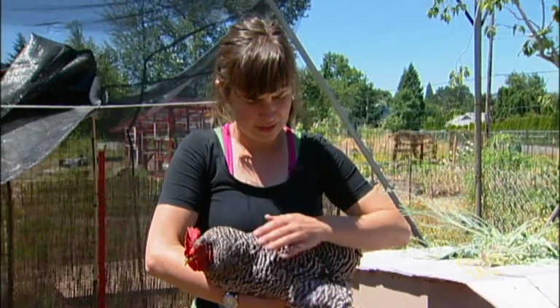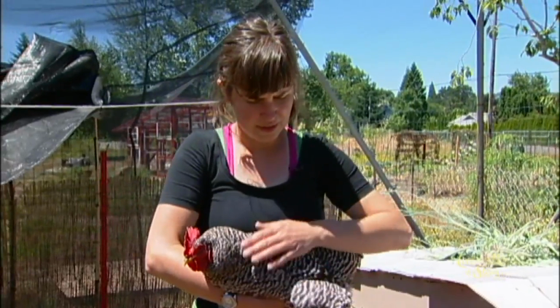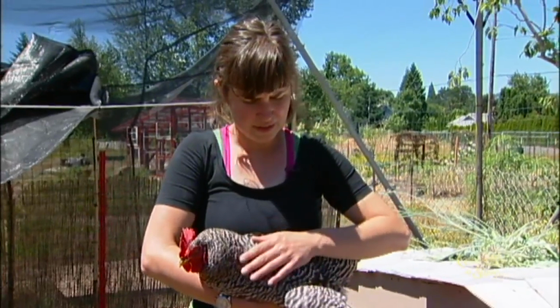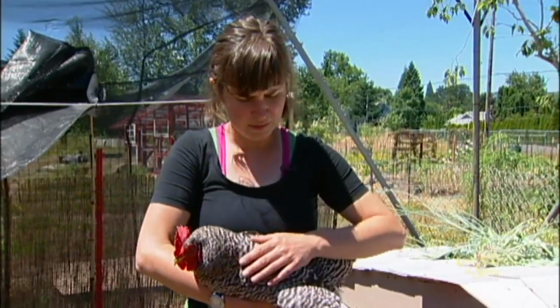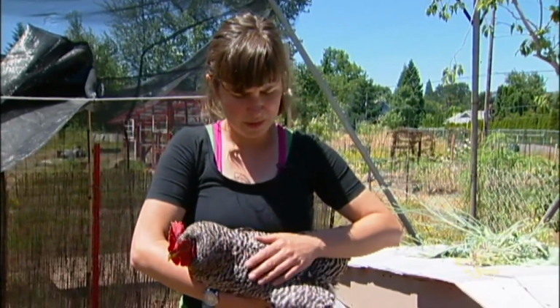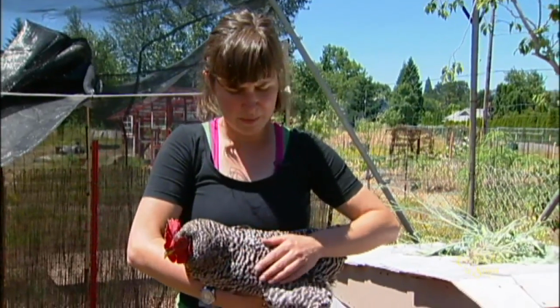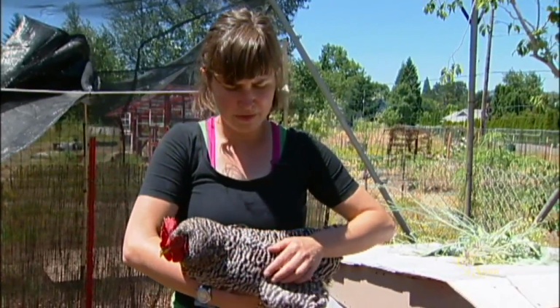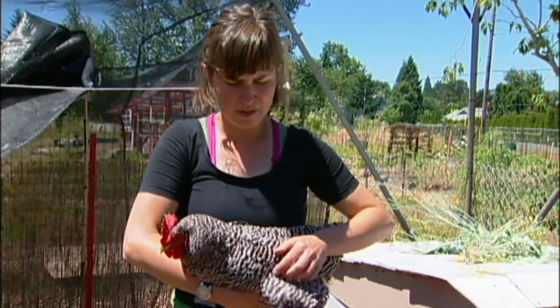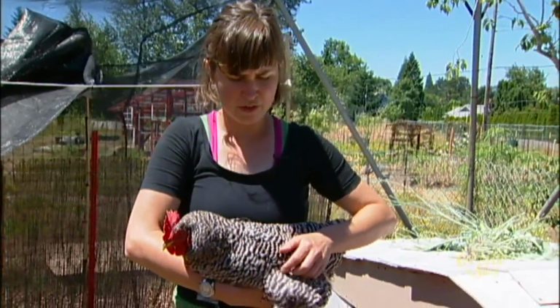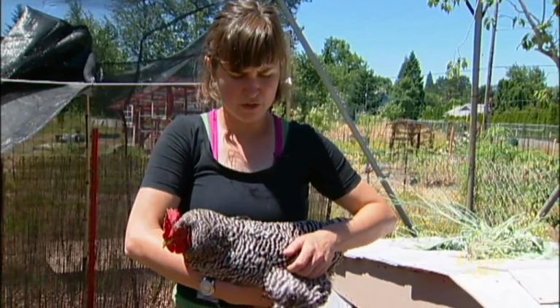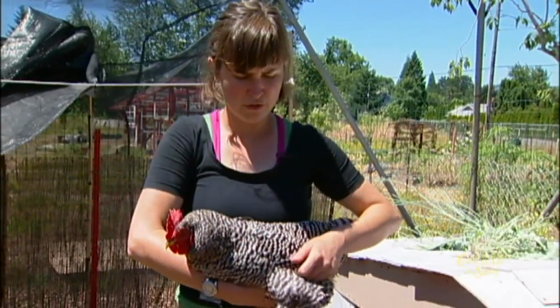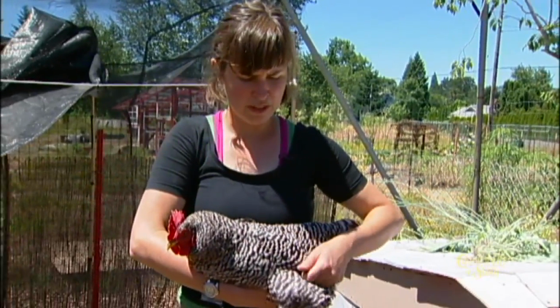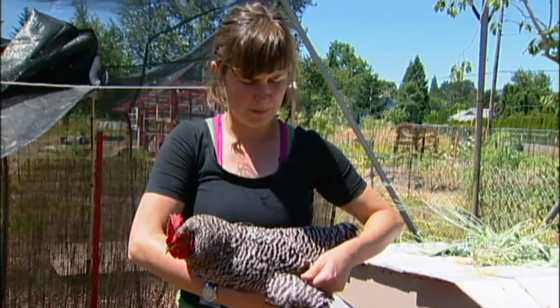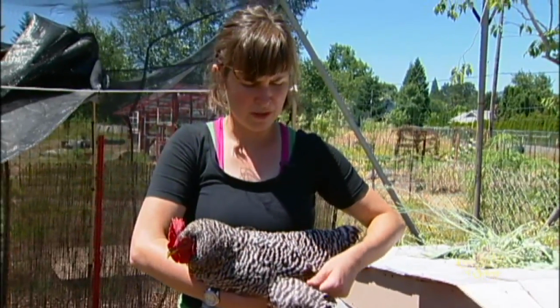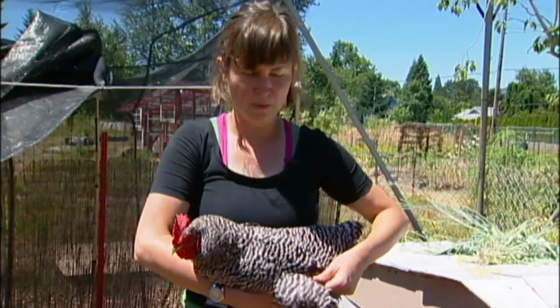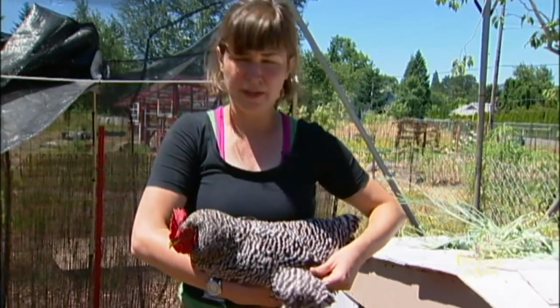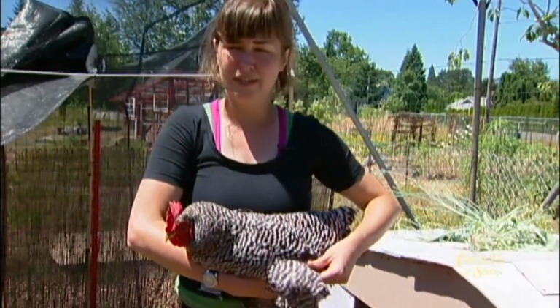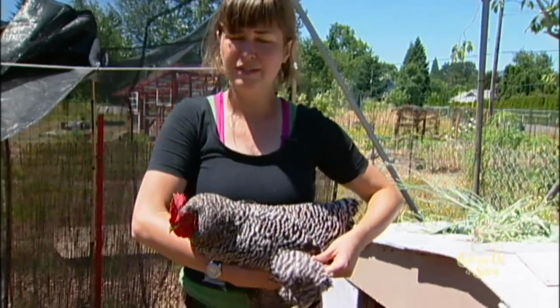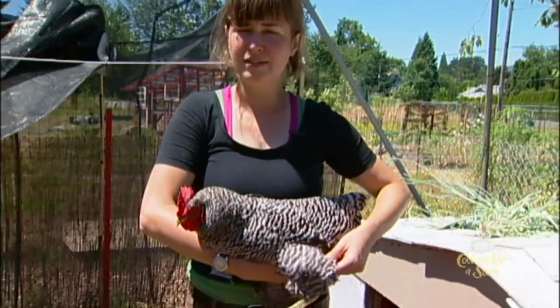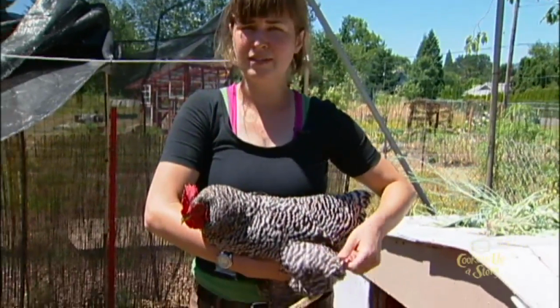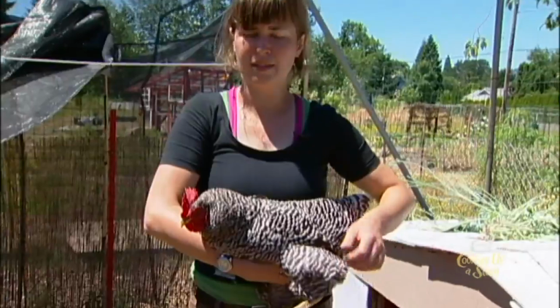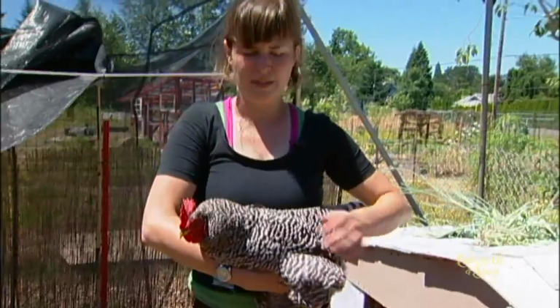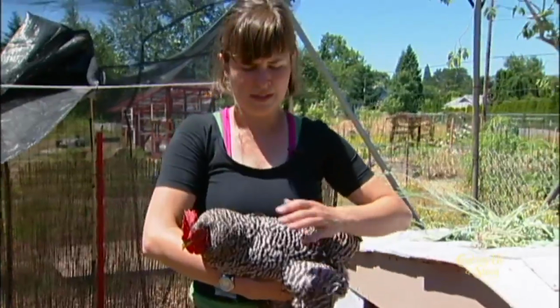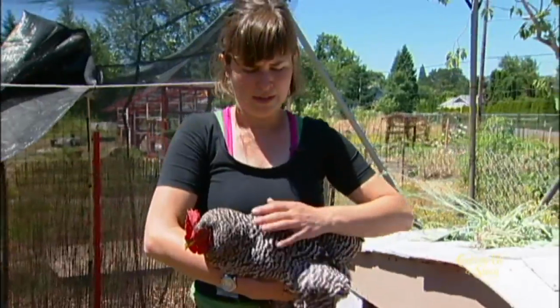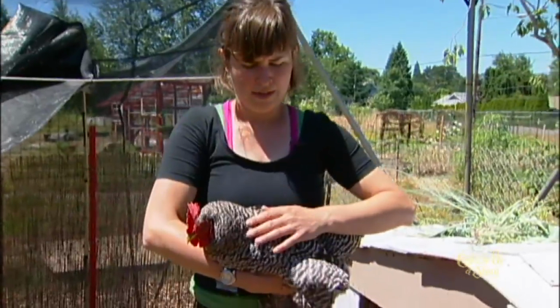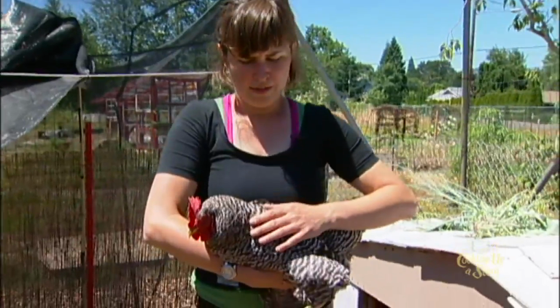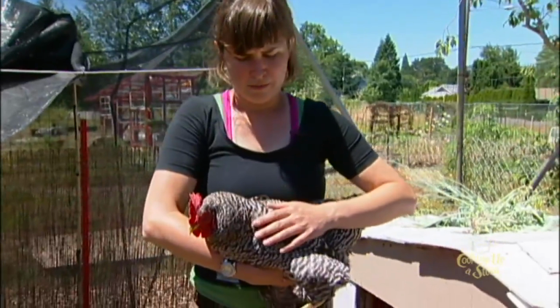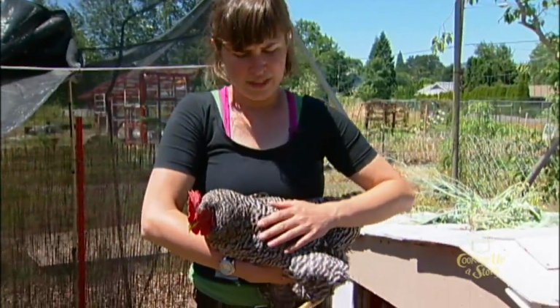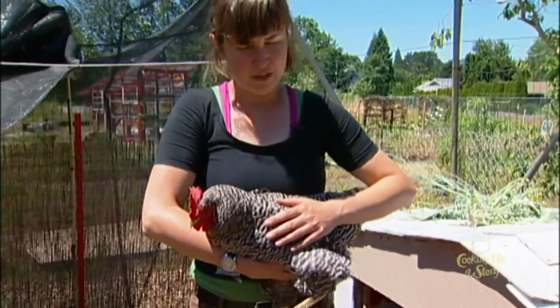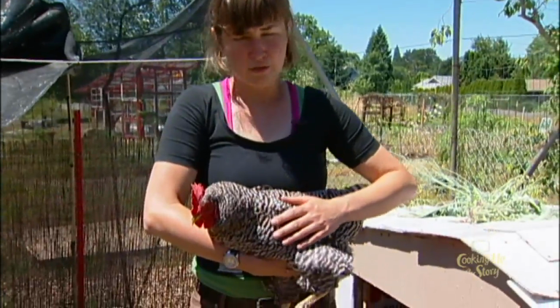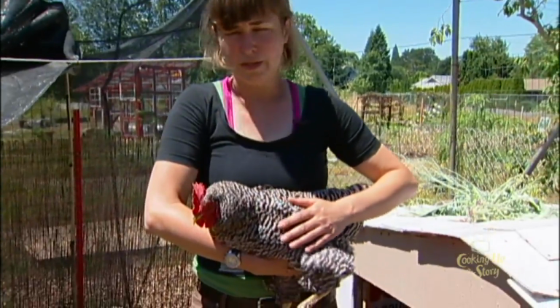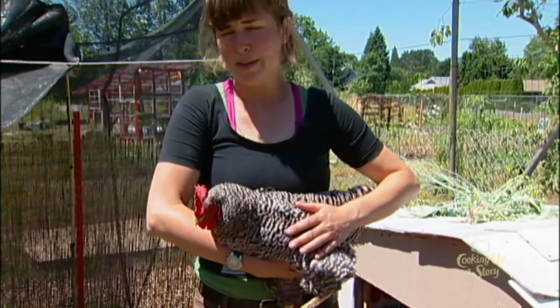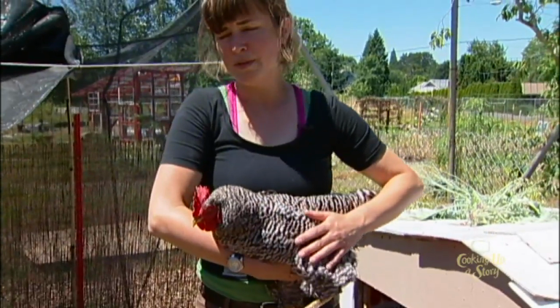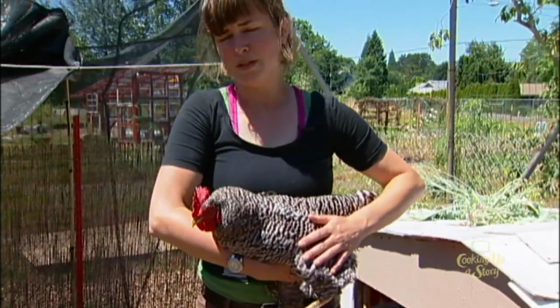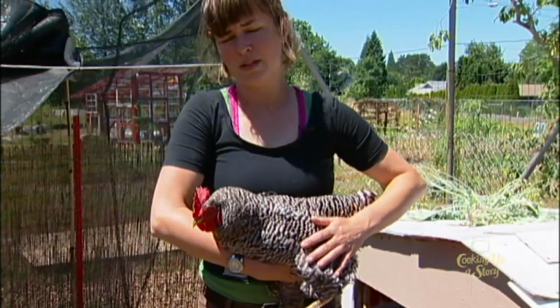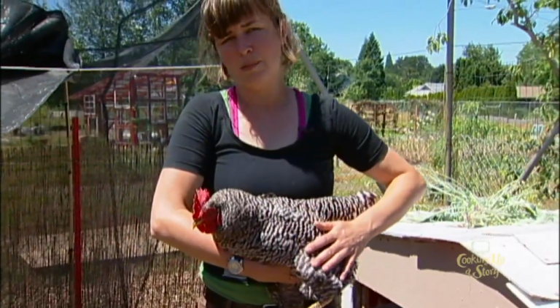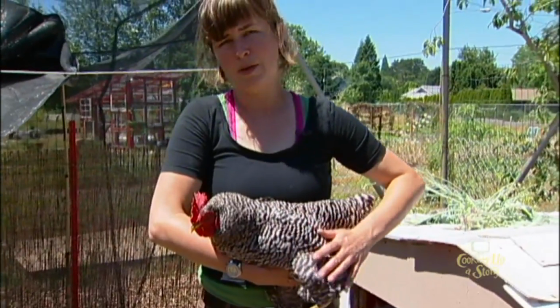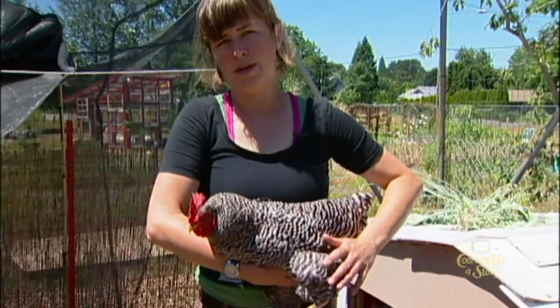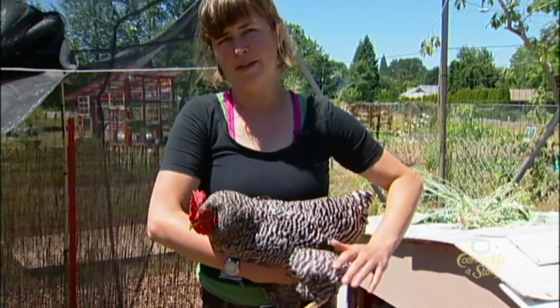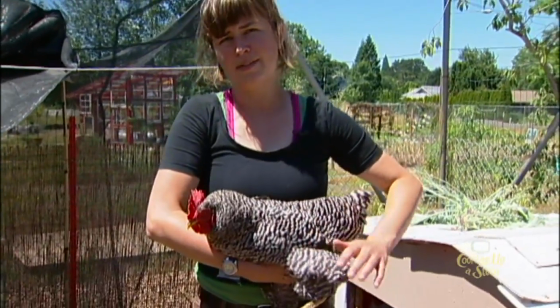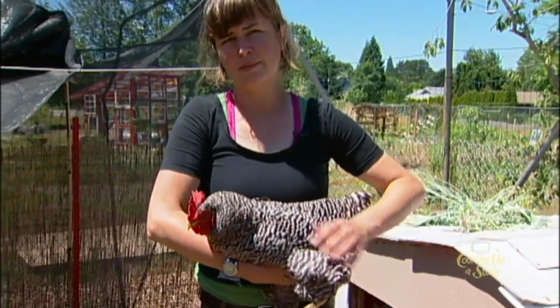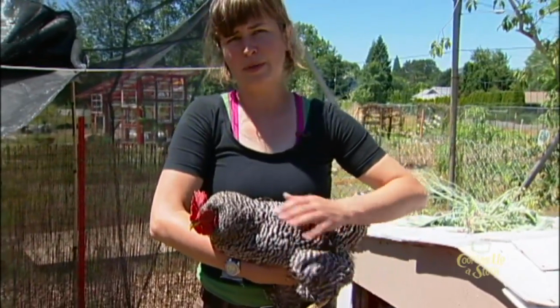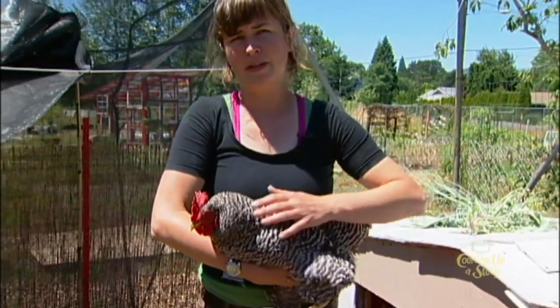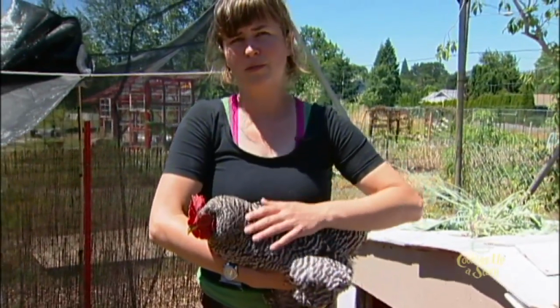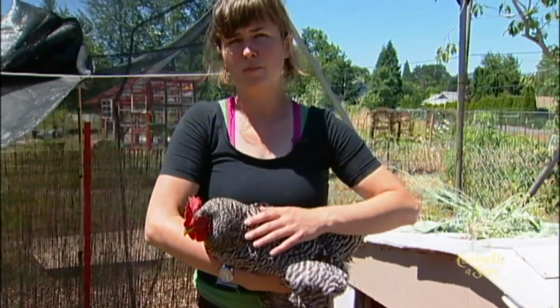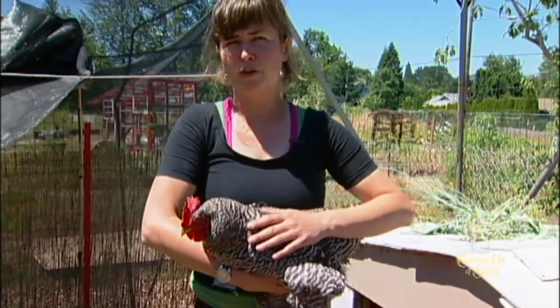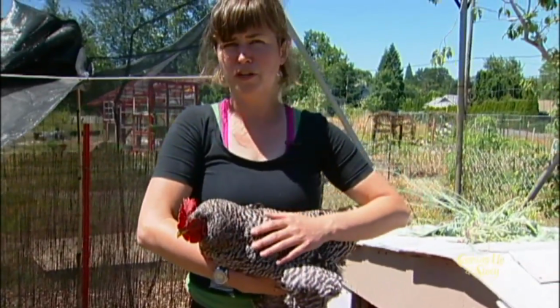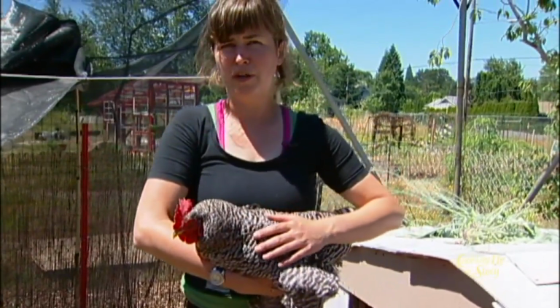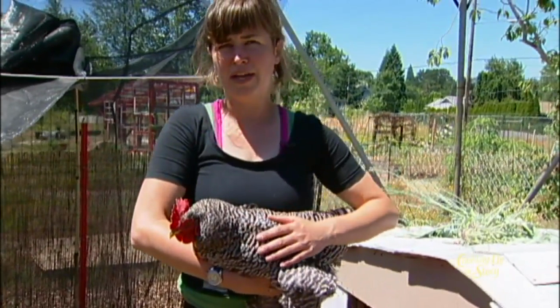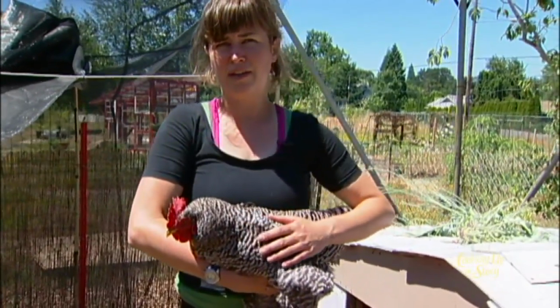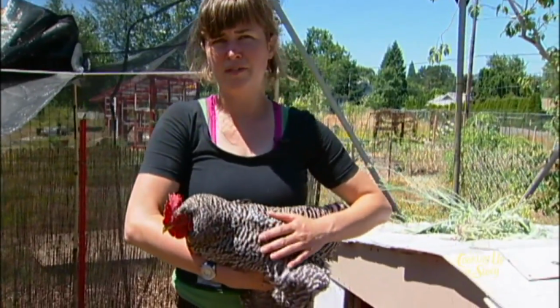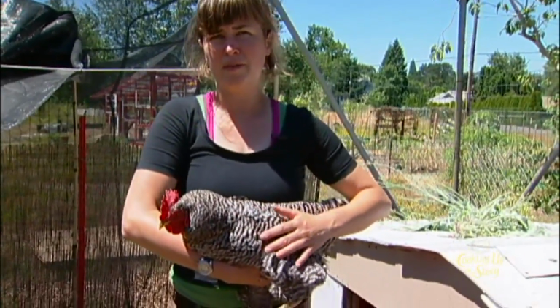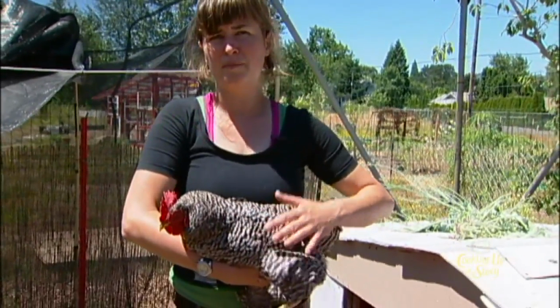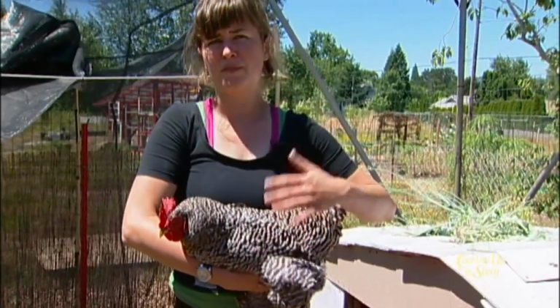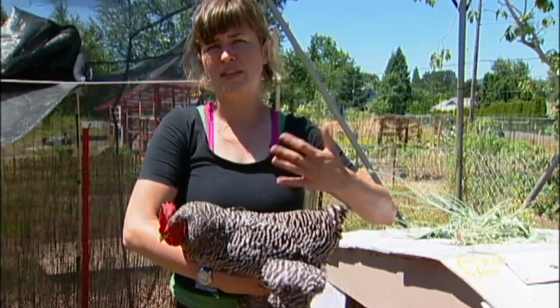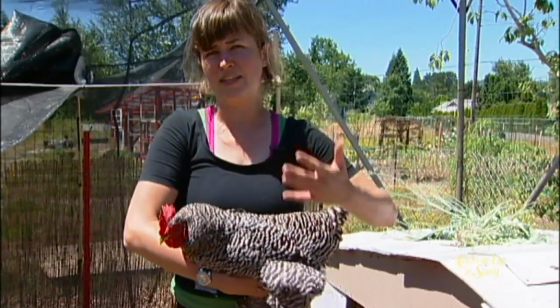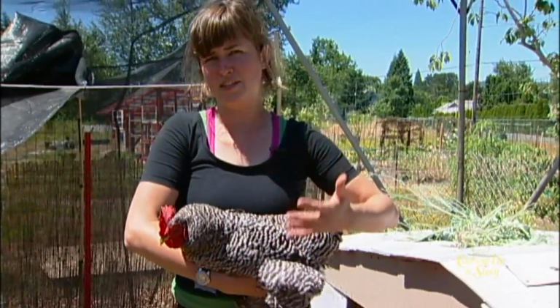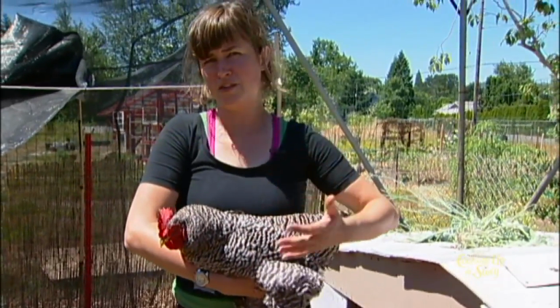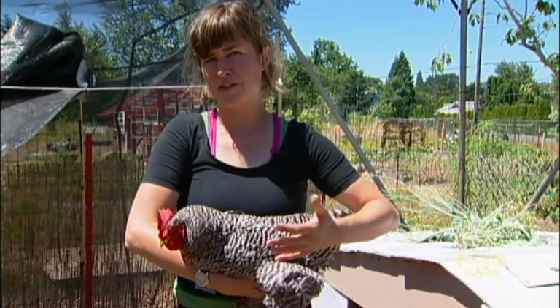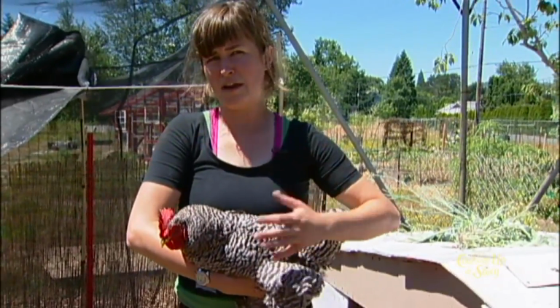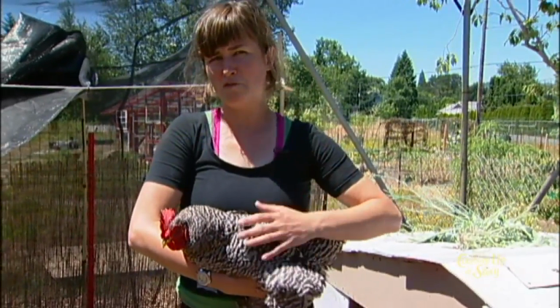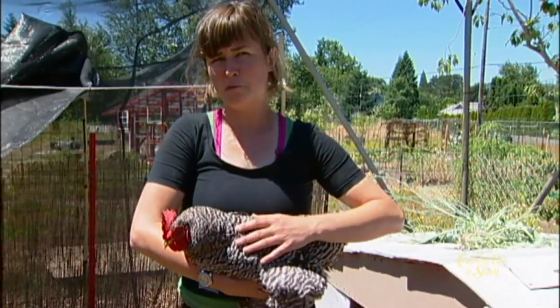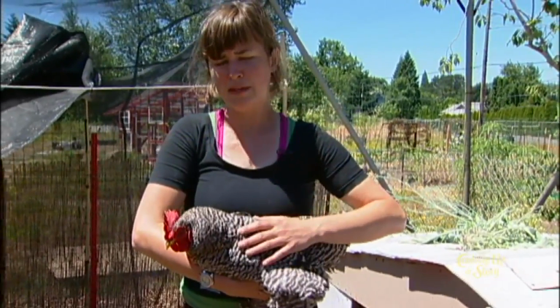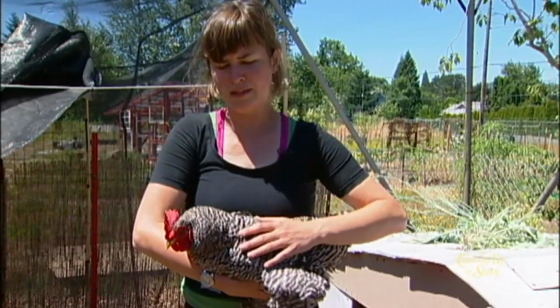There are some people that do clip their chickens' wings. We don't happen to clip ours, but the more you handle them, the easier that will be.